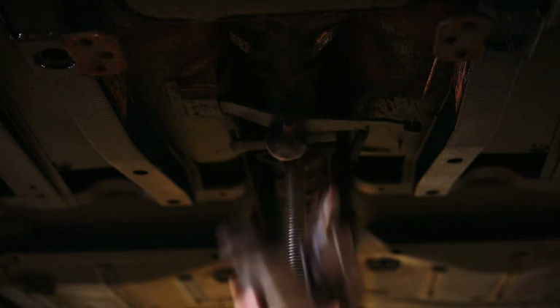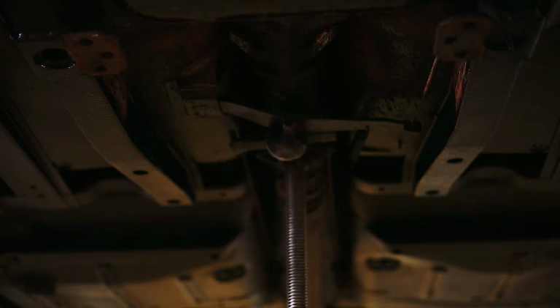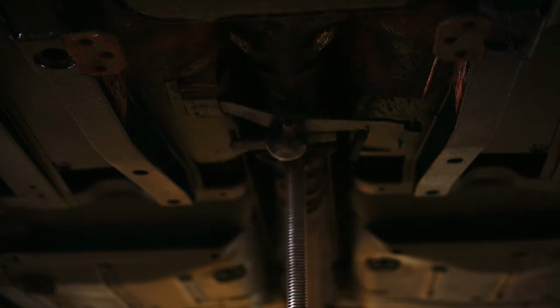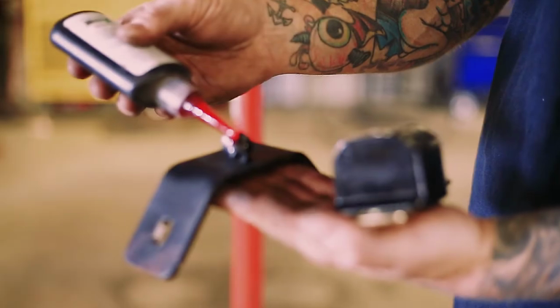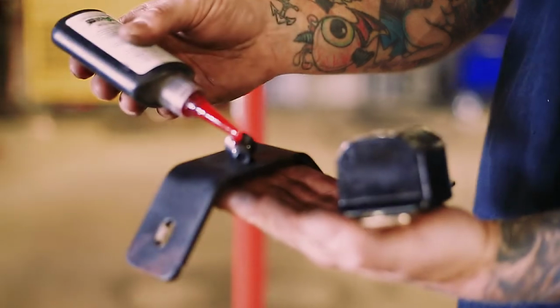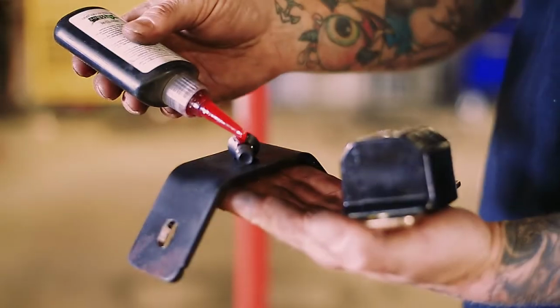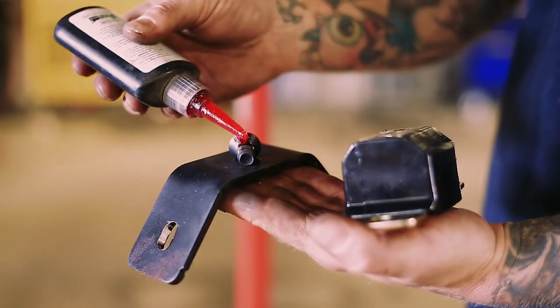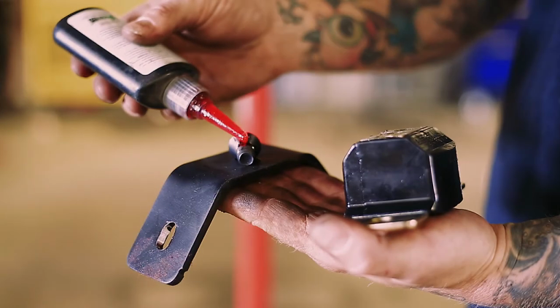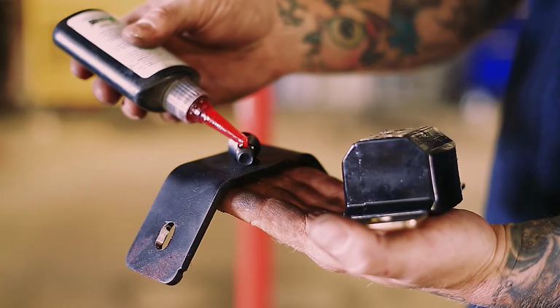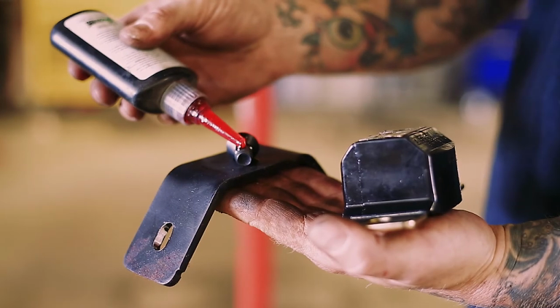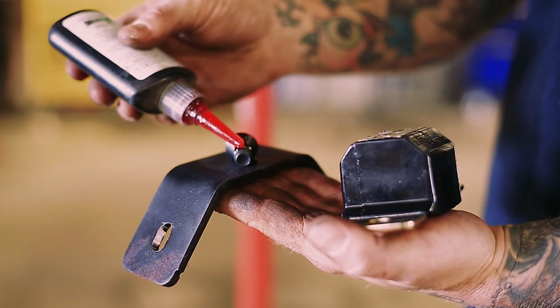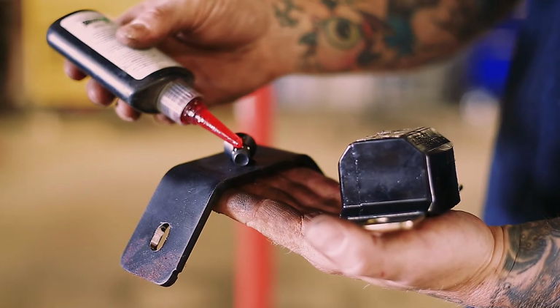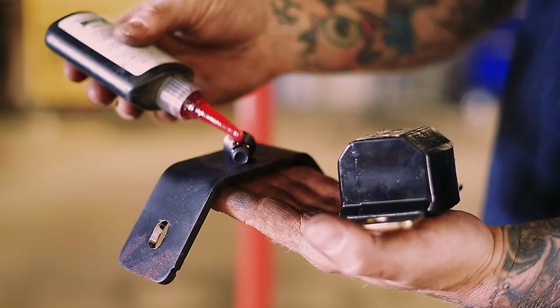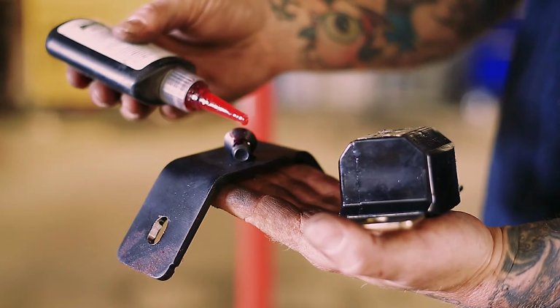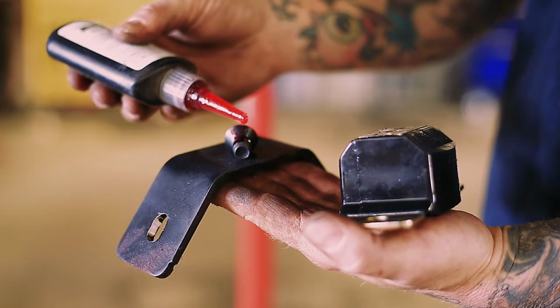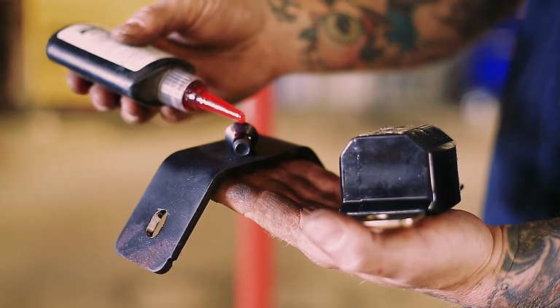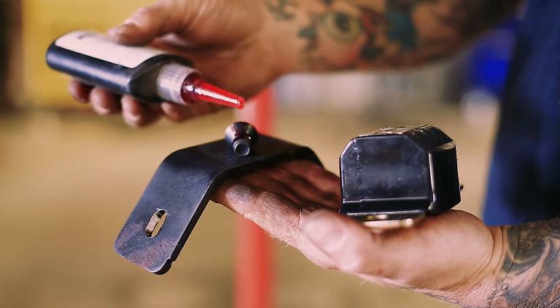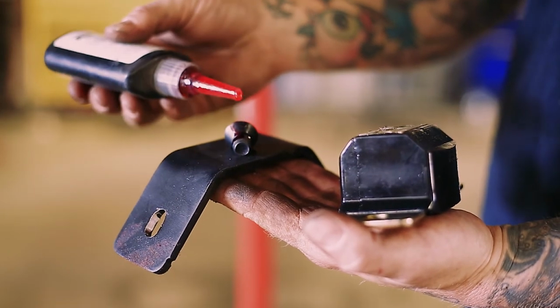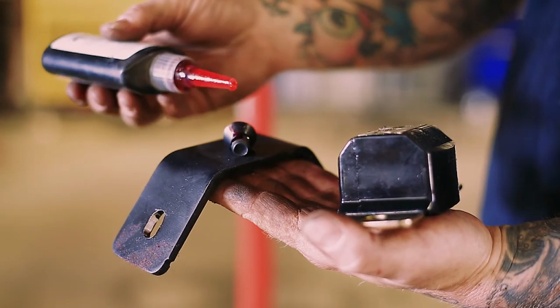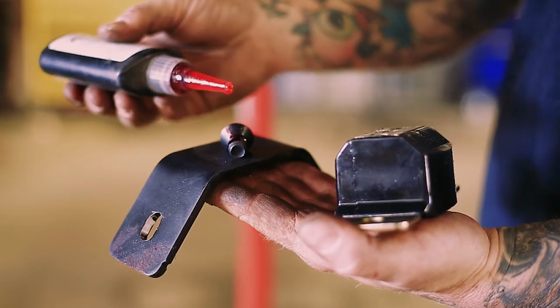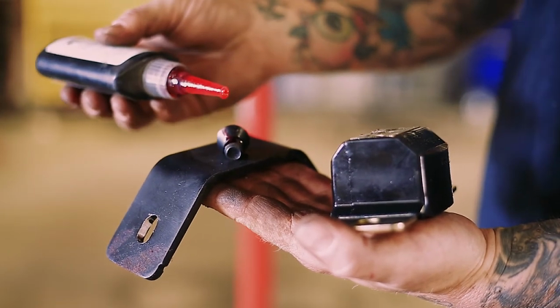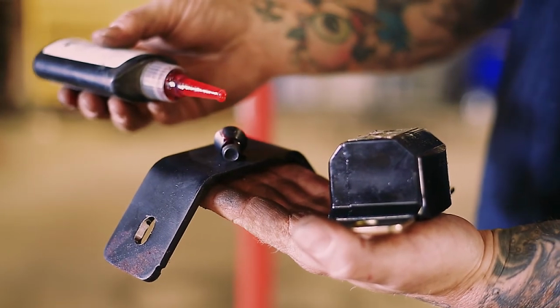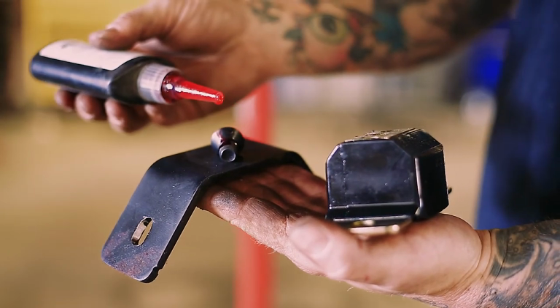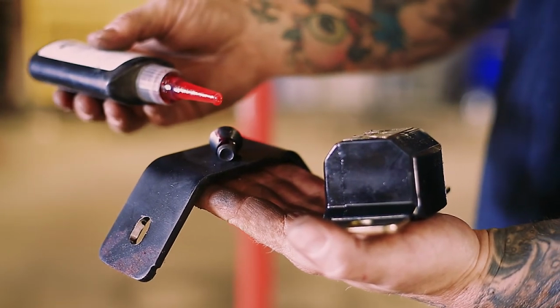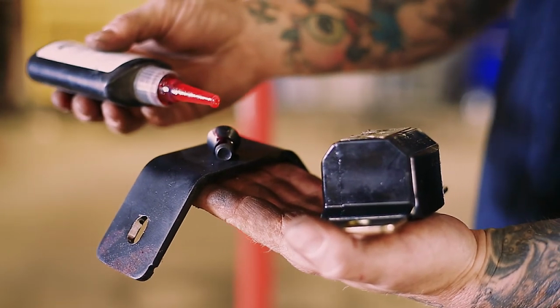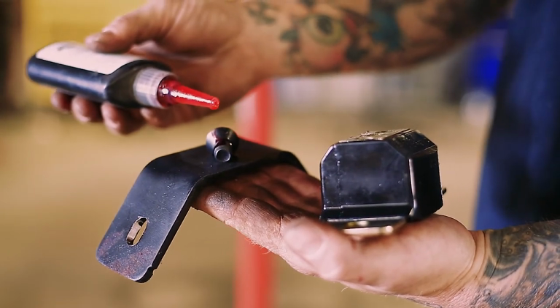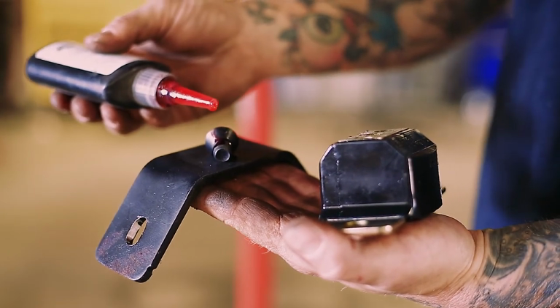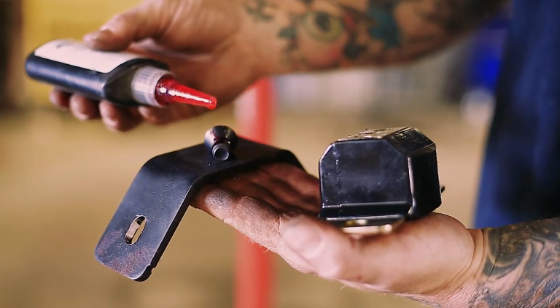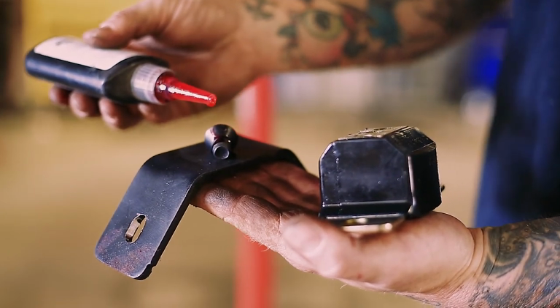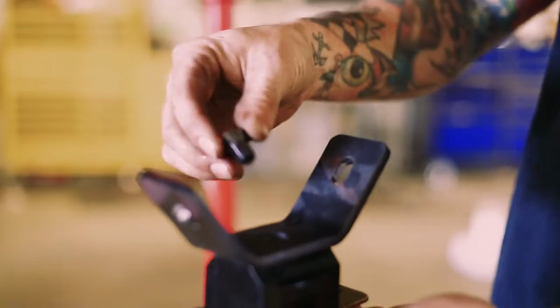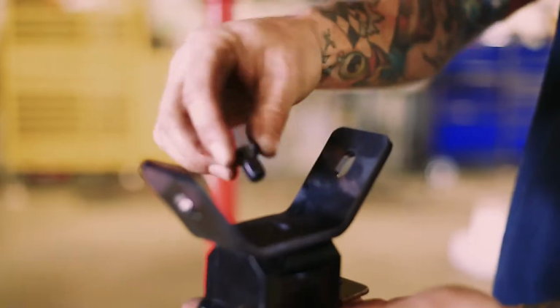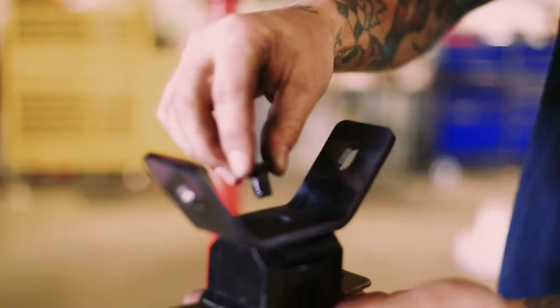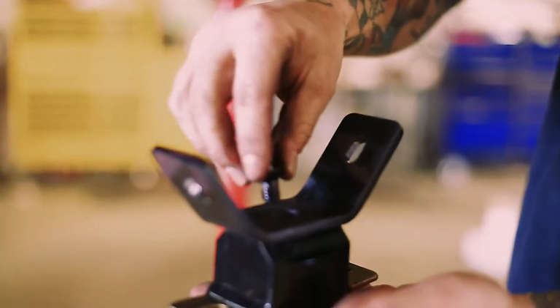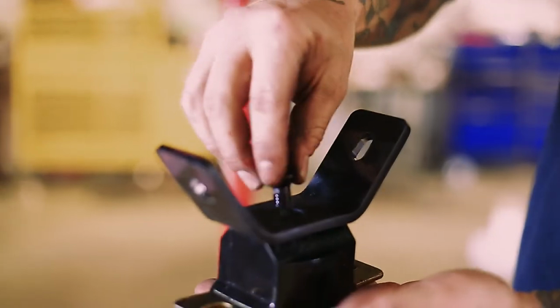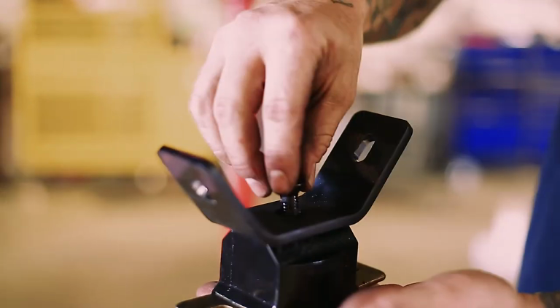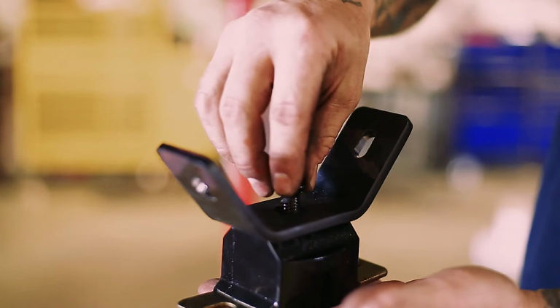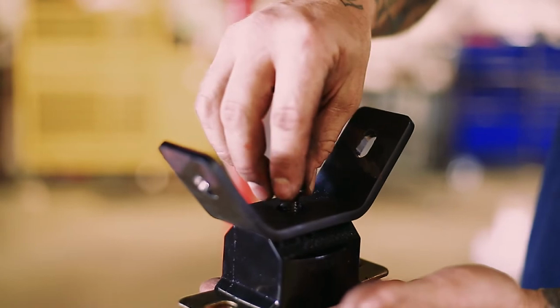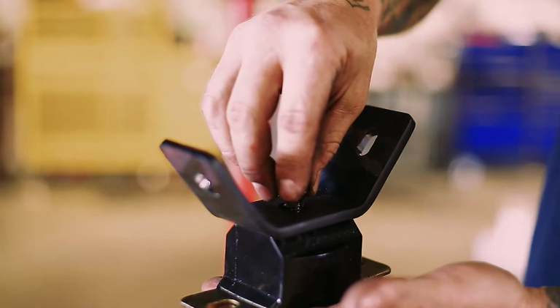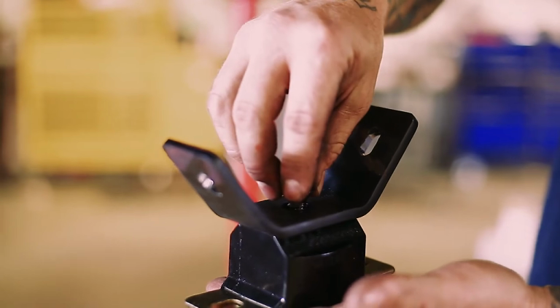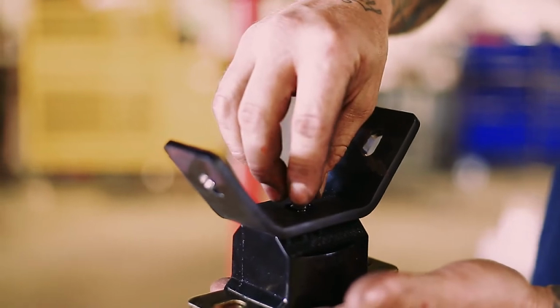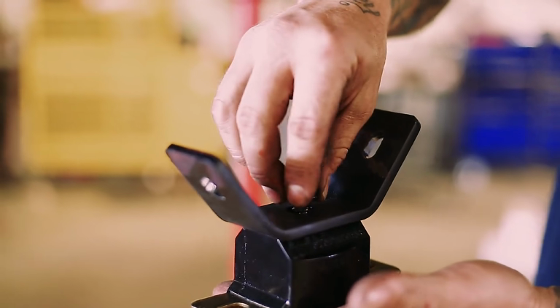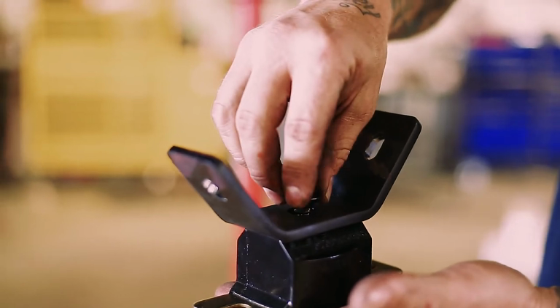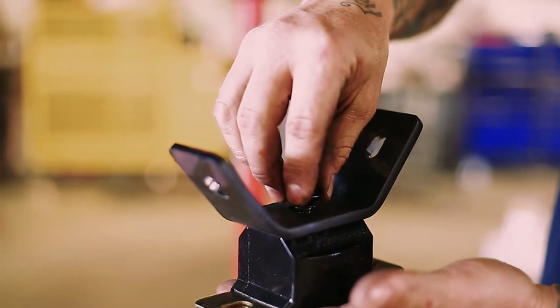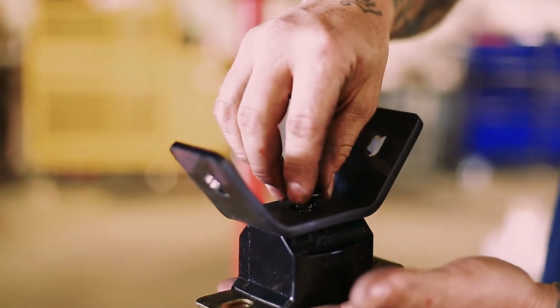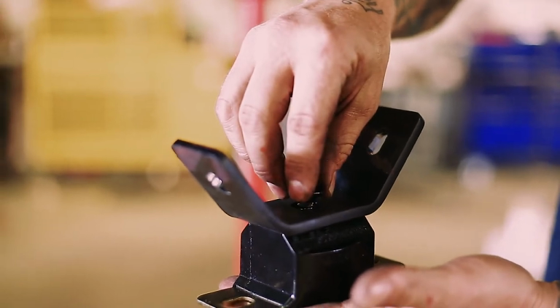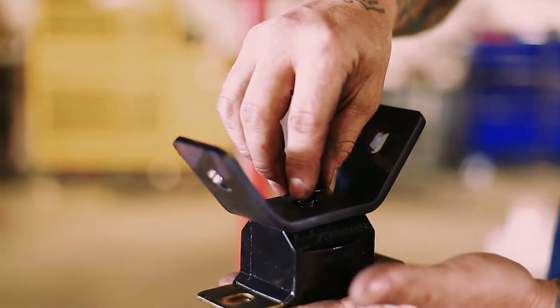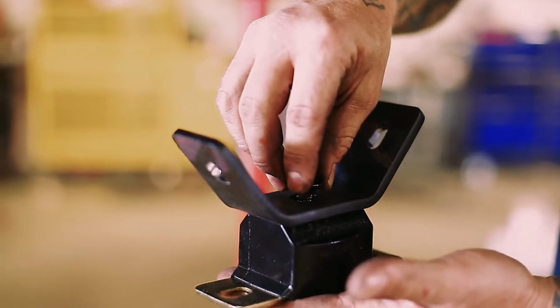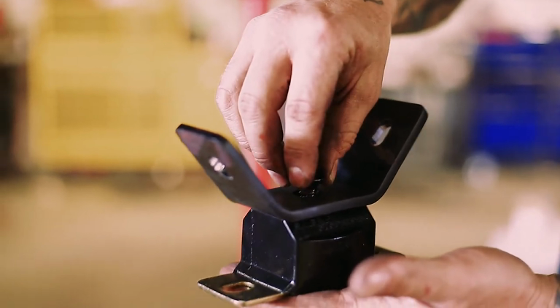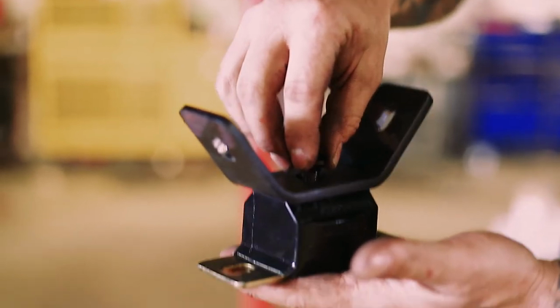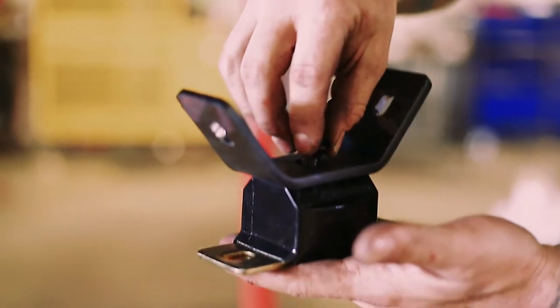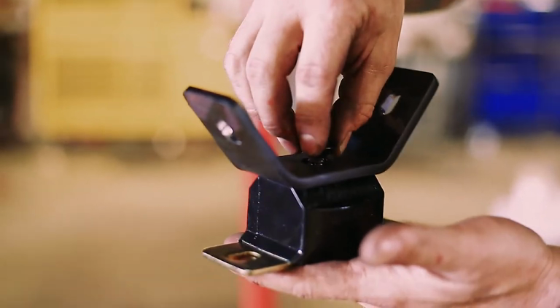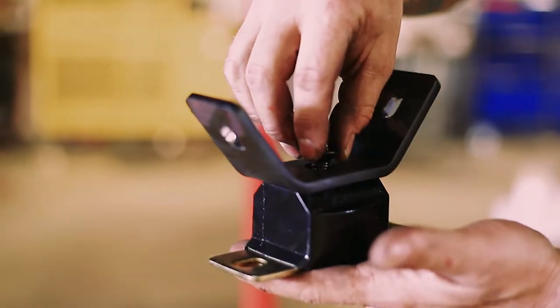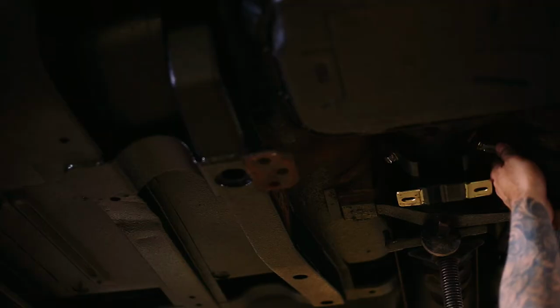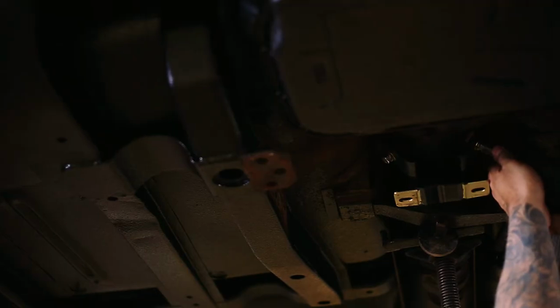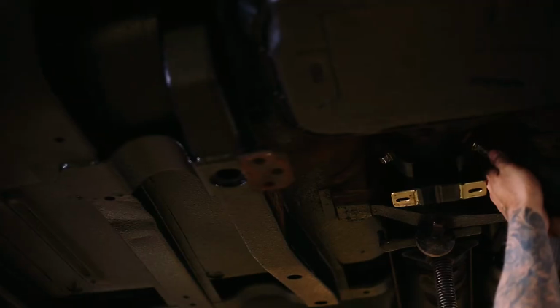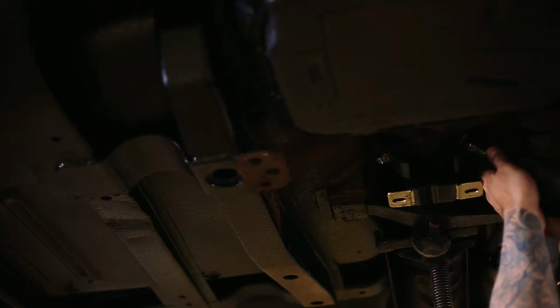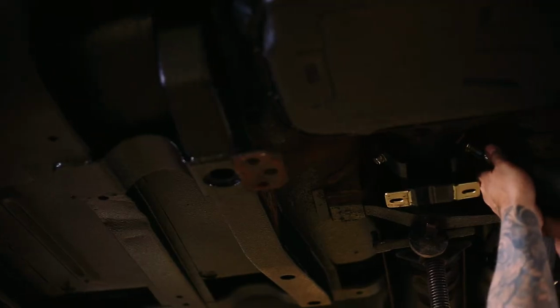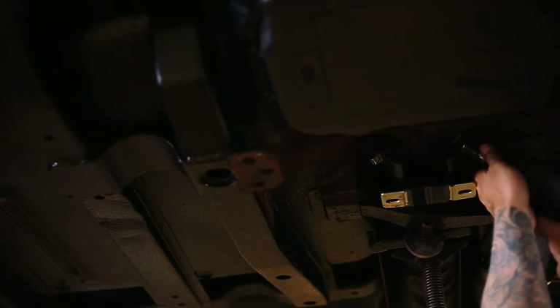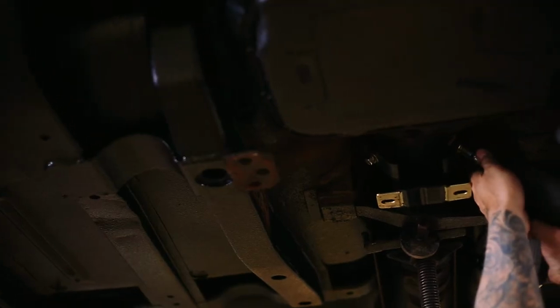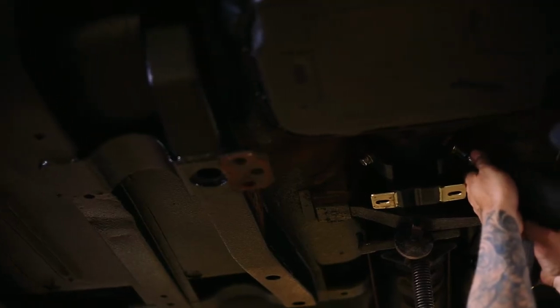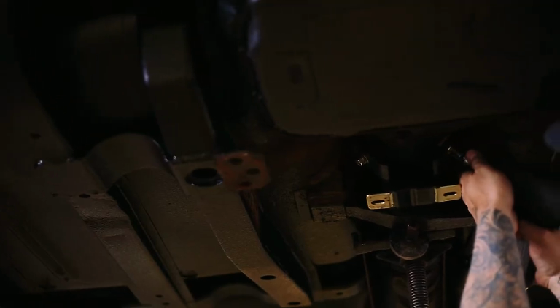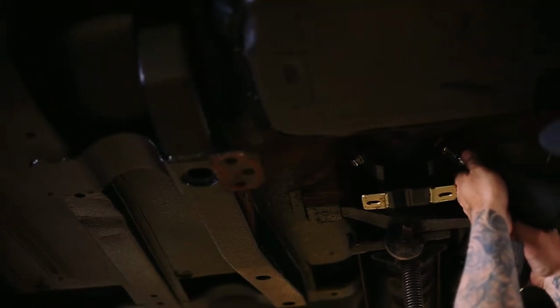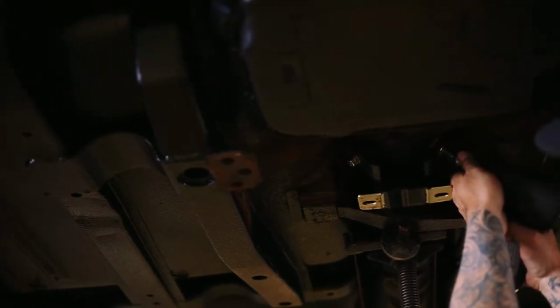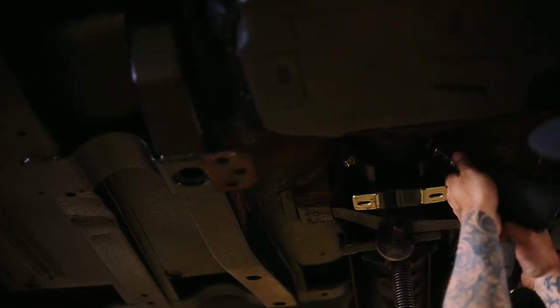Time to install the new bushing to the mount. Use some Loctite on the bolt when assembling. Locate your hardware and install it on the transmission.